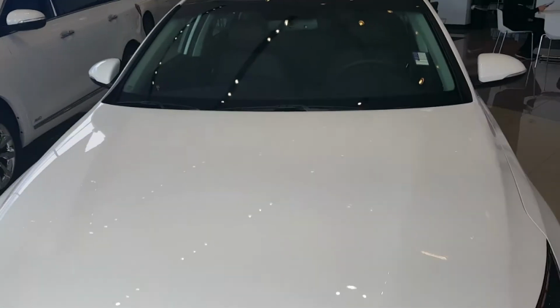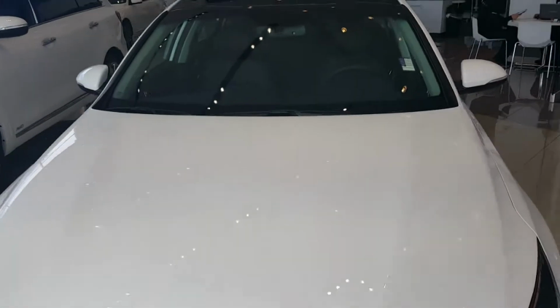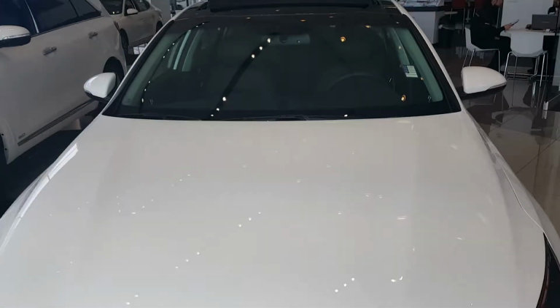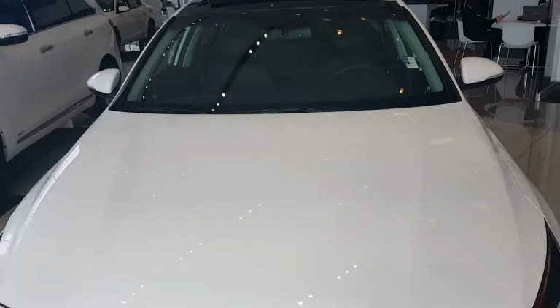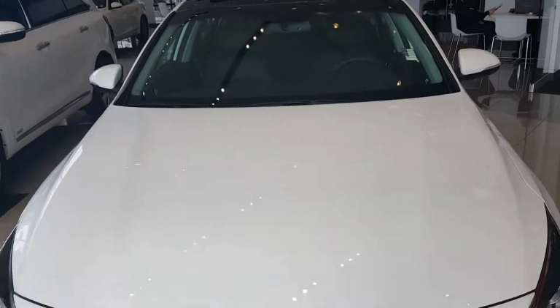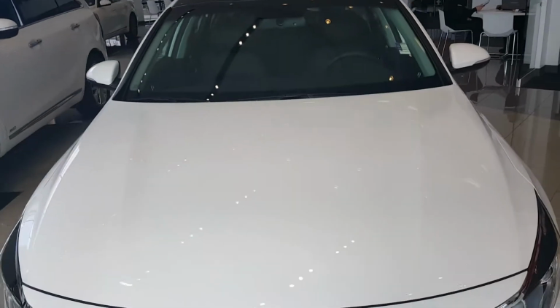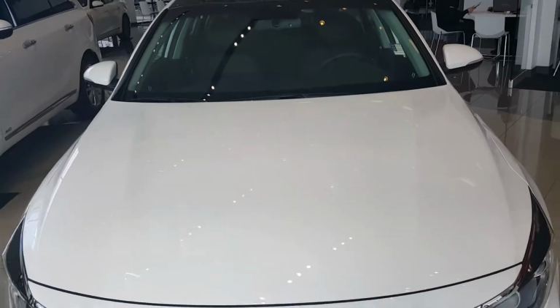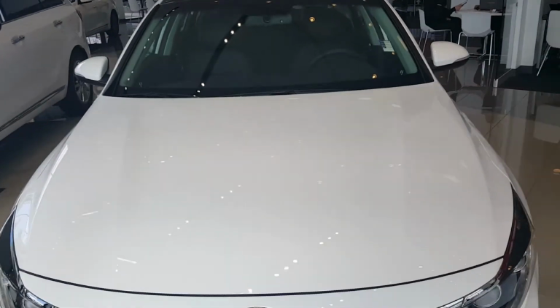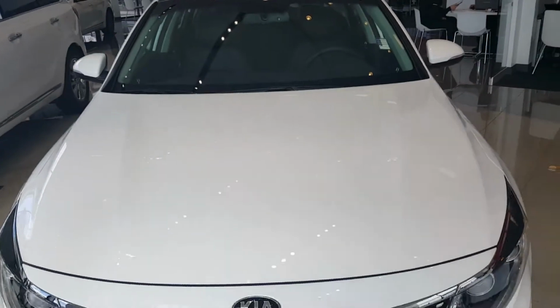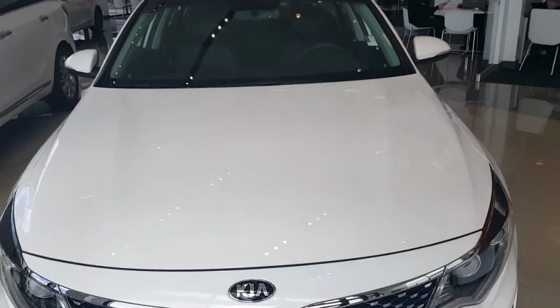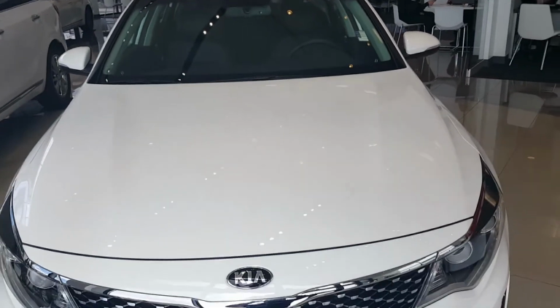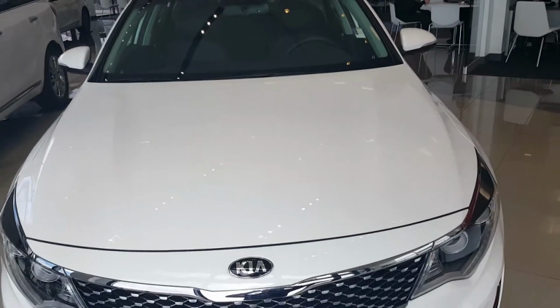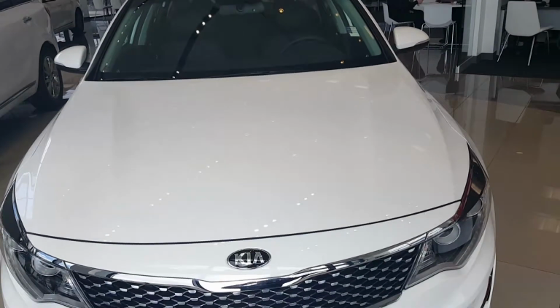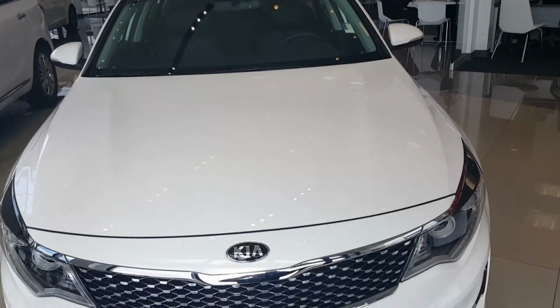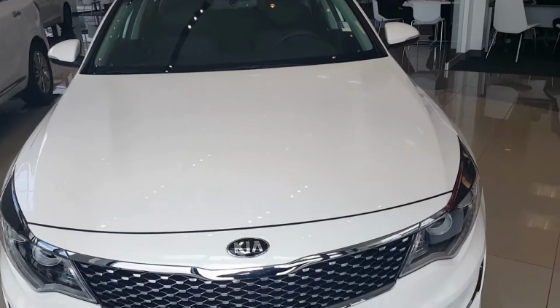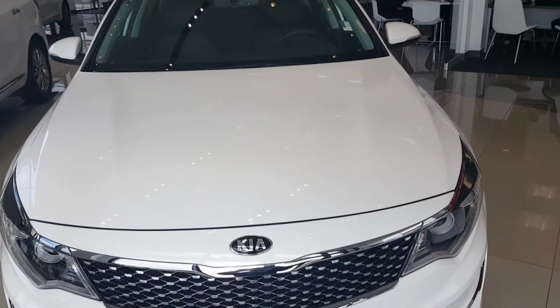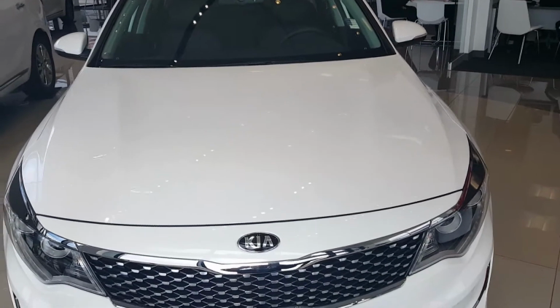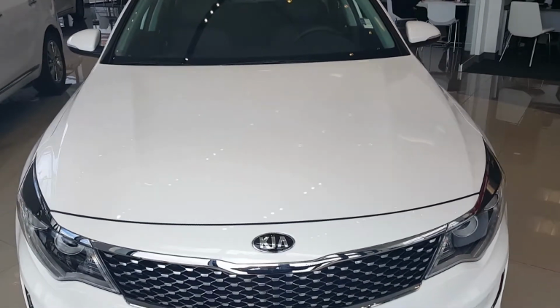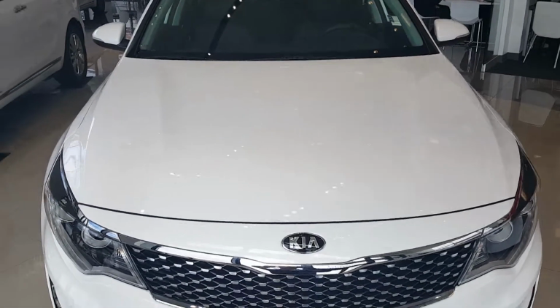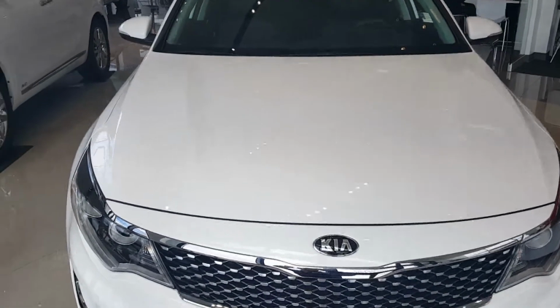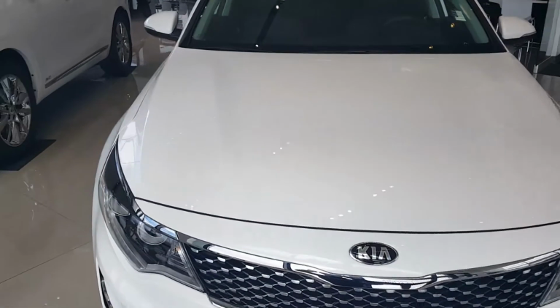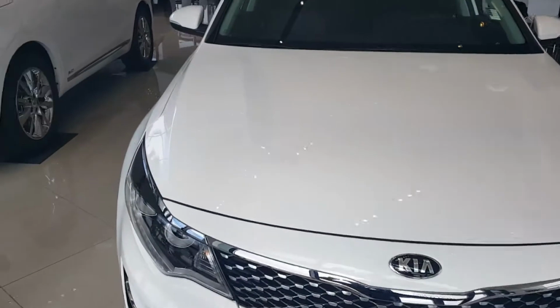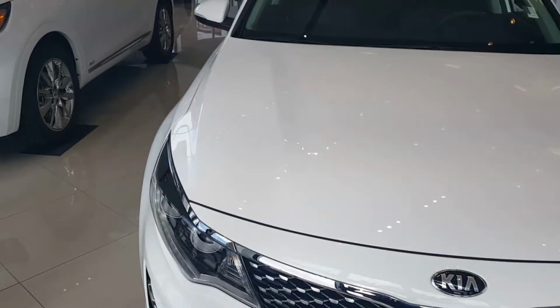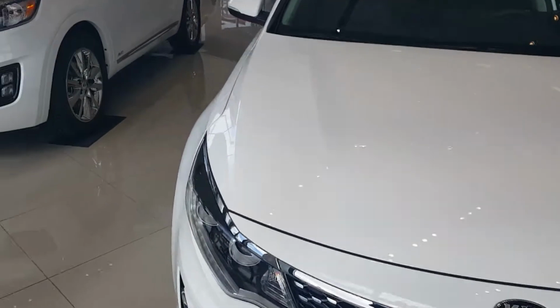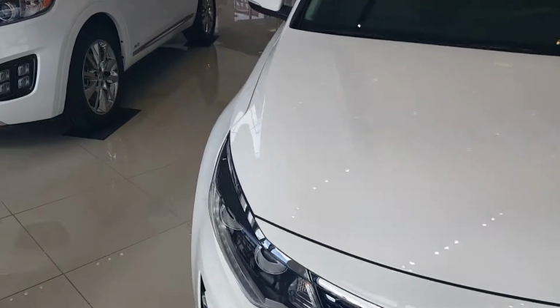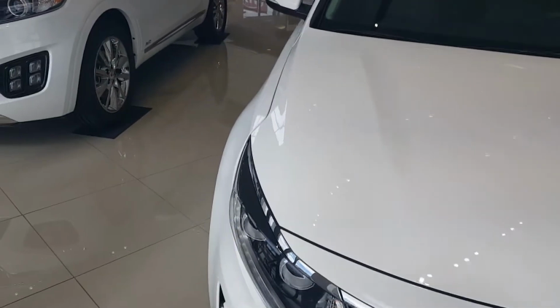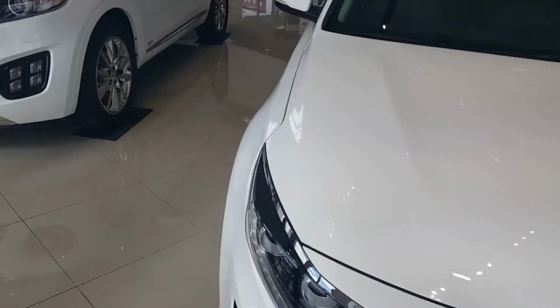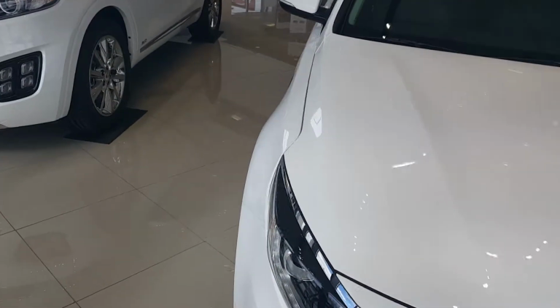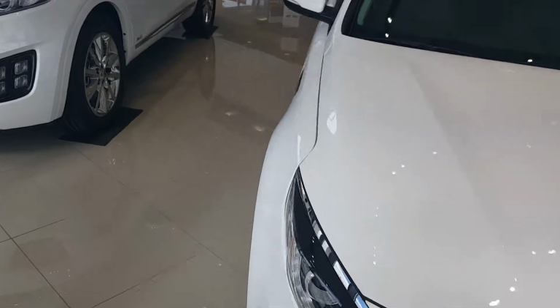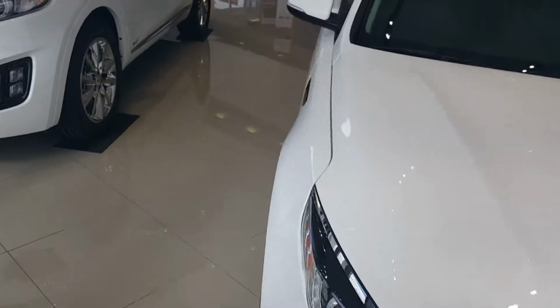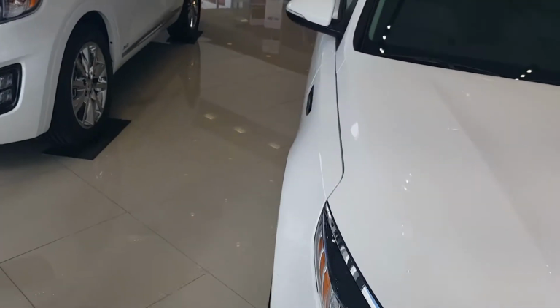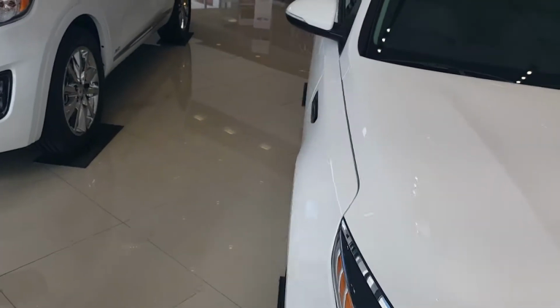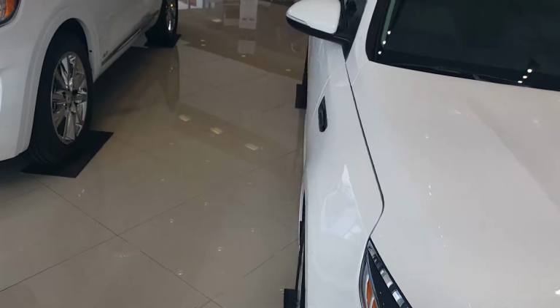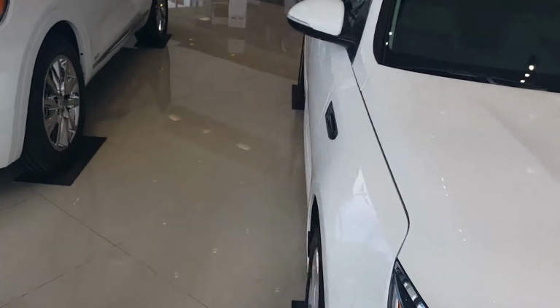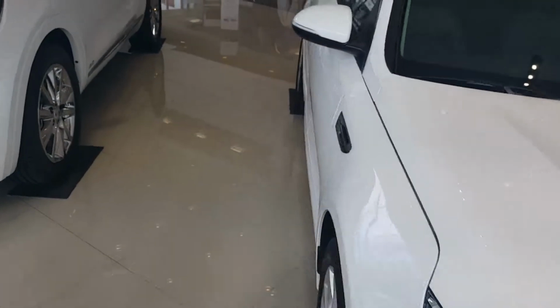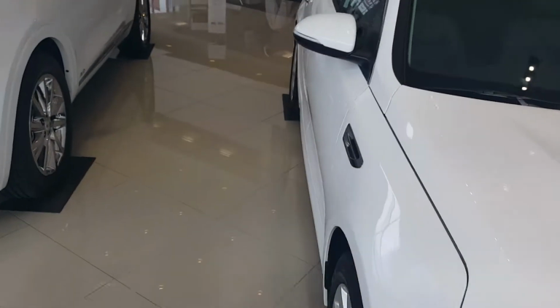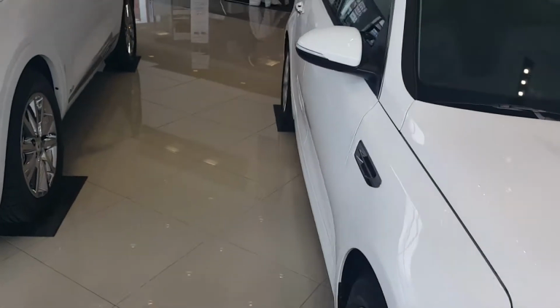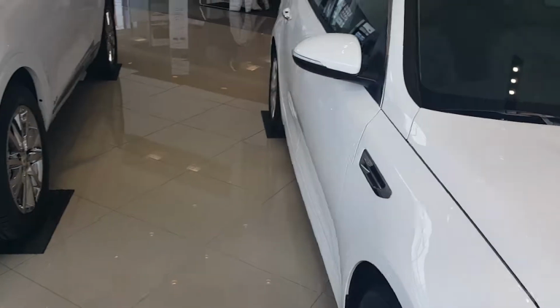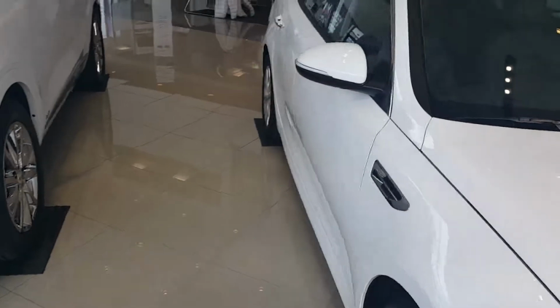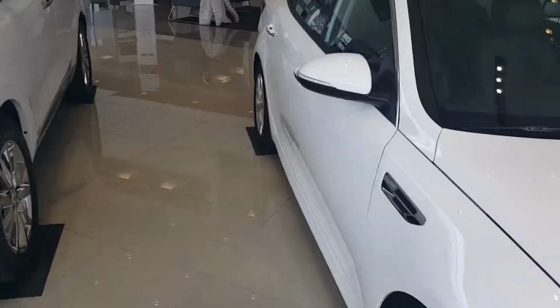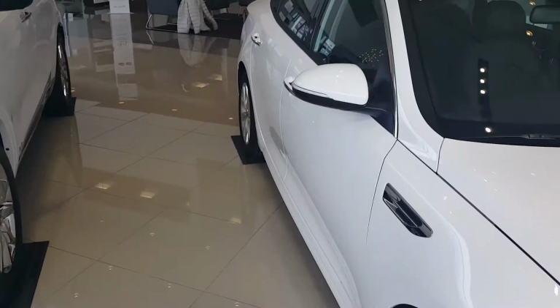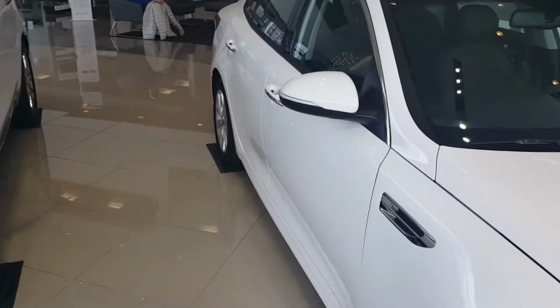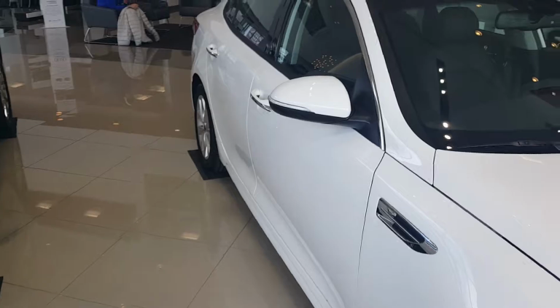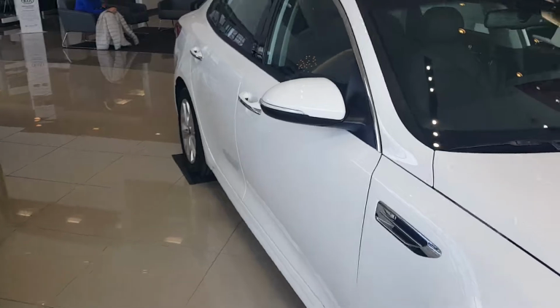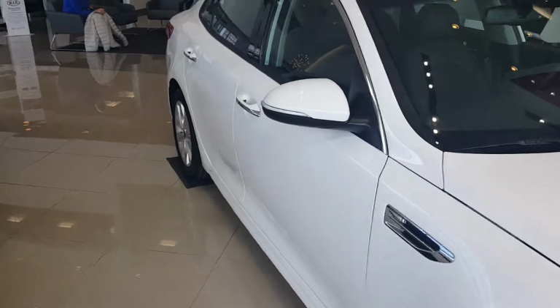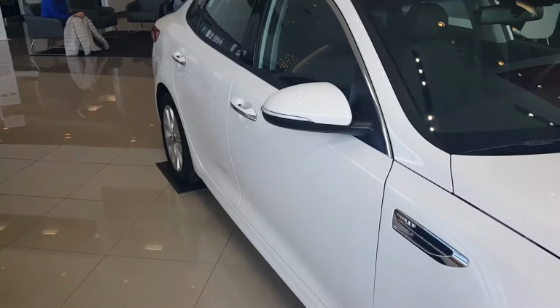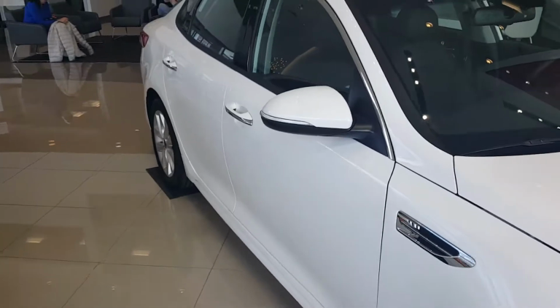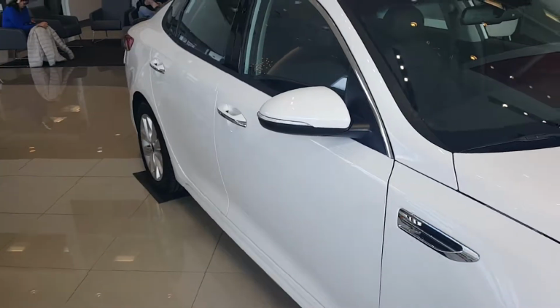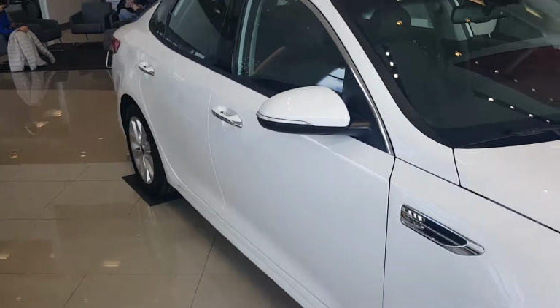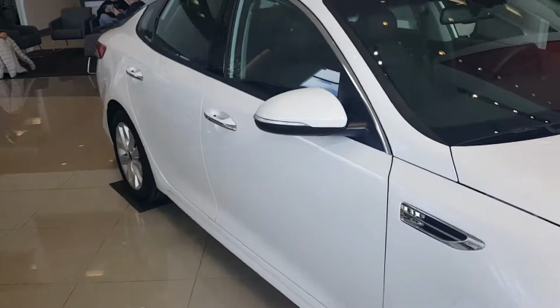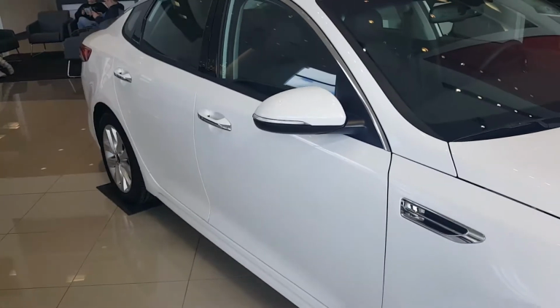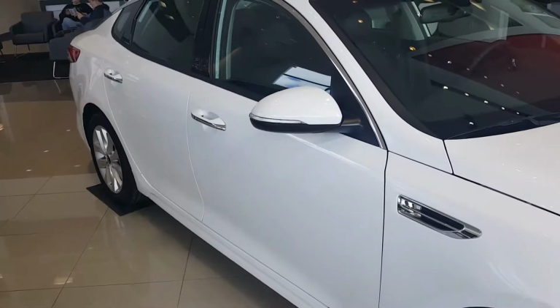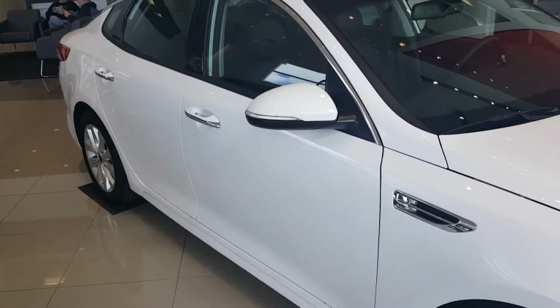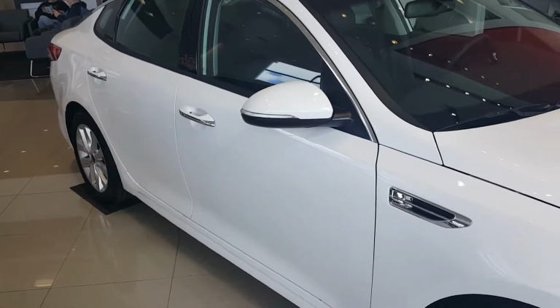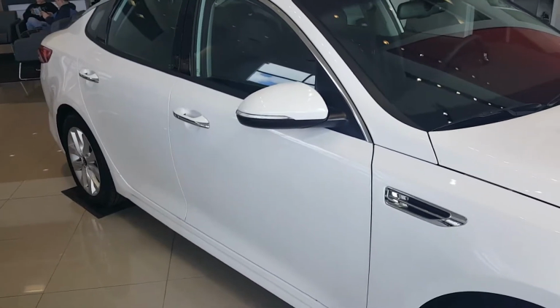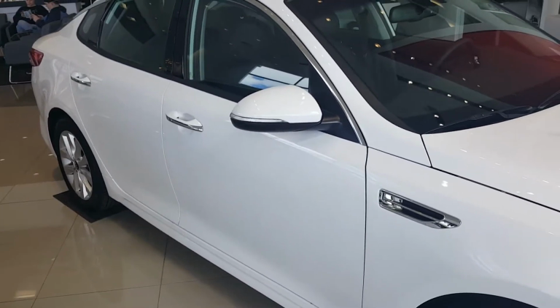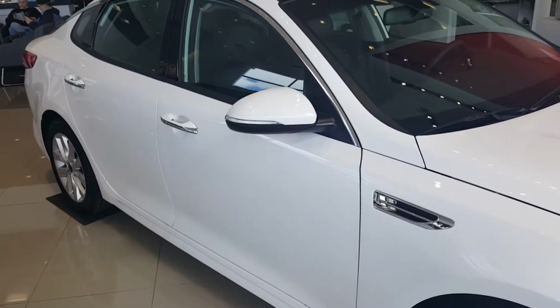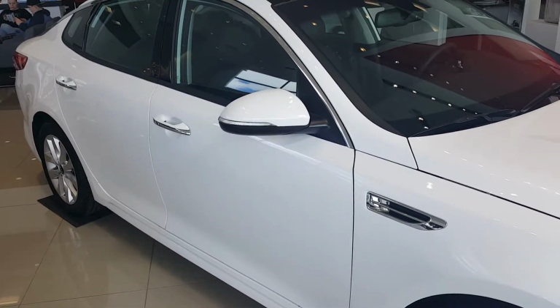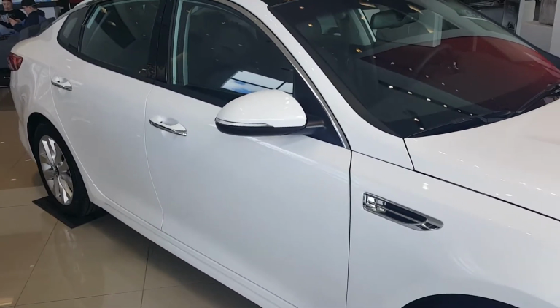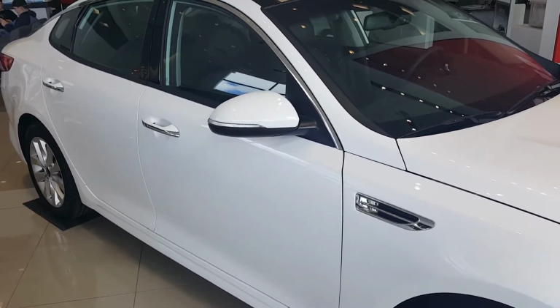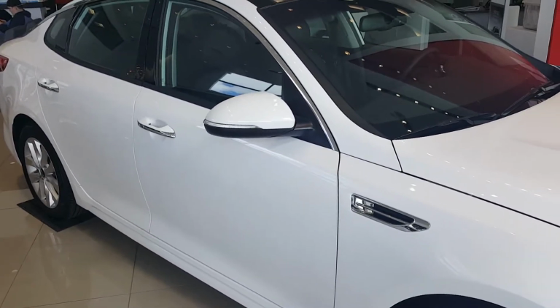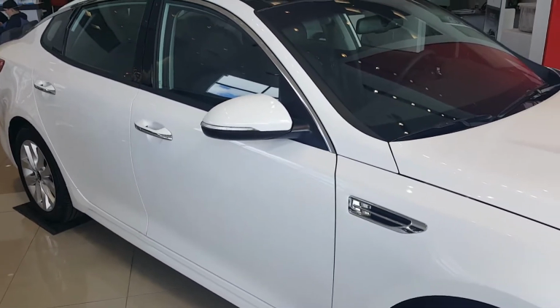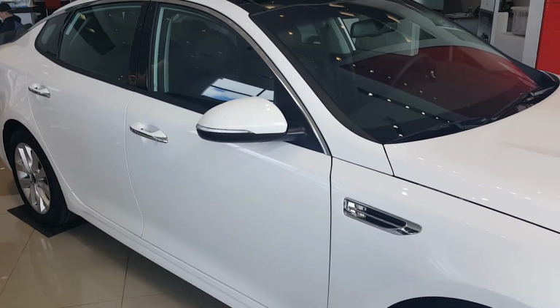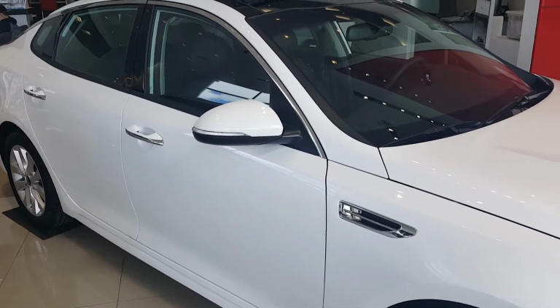Hi Jeff, this is Larry with Young Kia in Layton. Just wanted to send you a quick VIP video on a Kia Optima. Here's a look at the sticker.